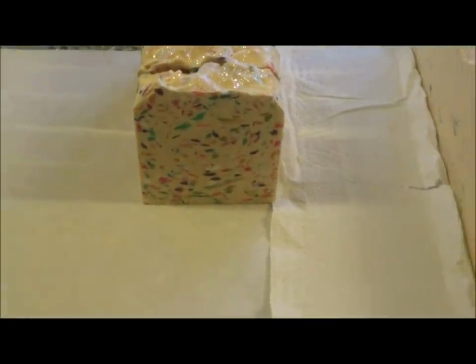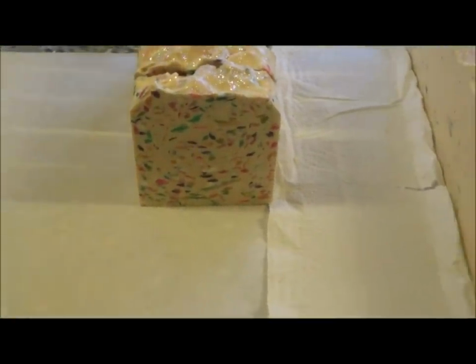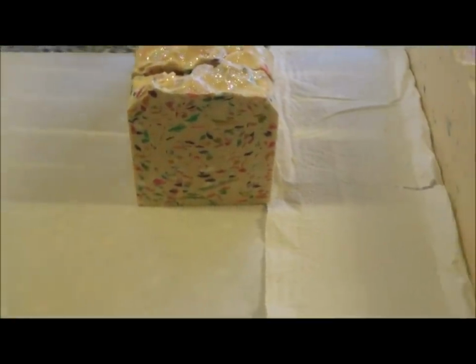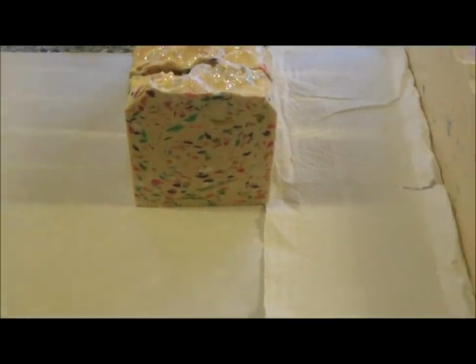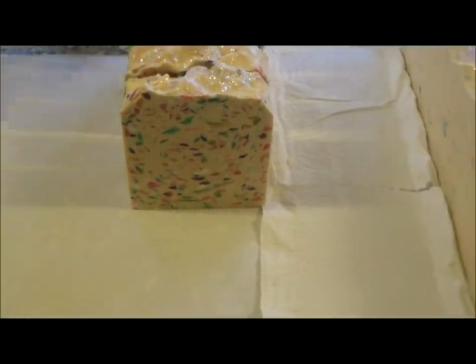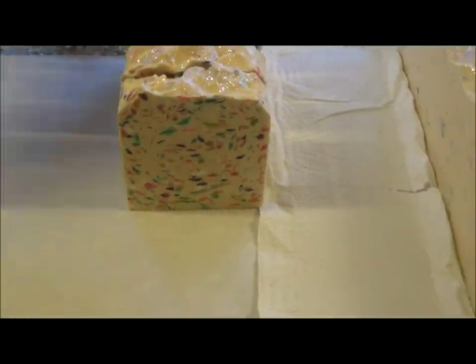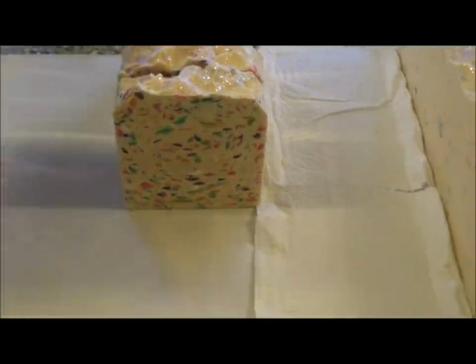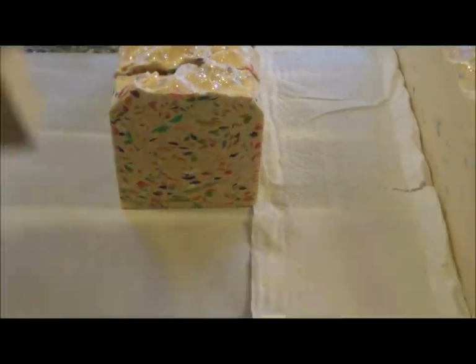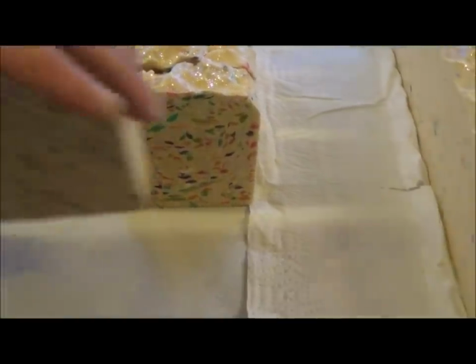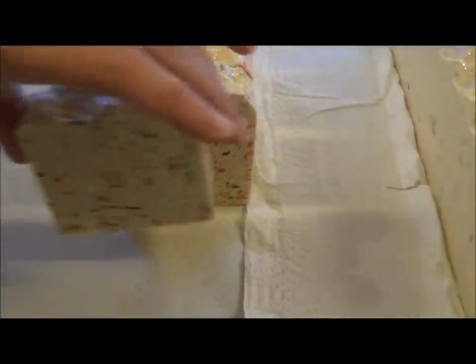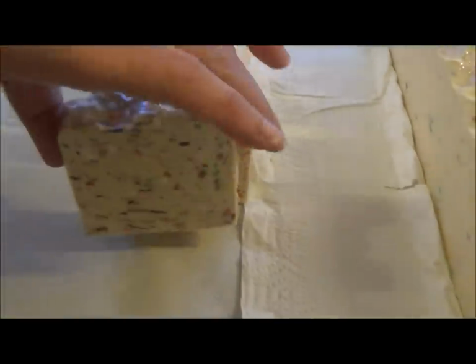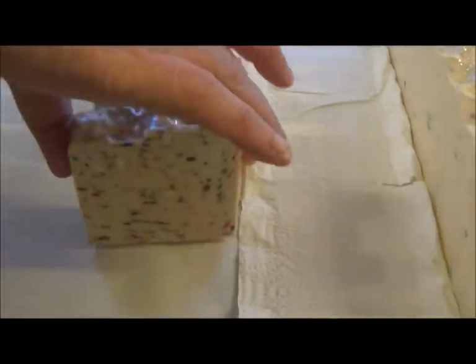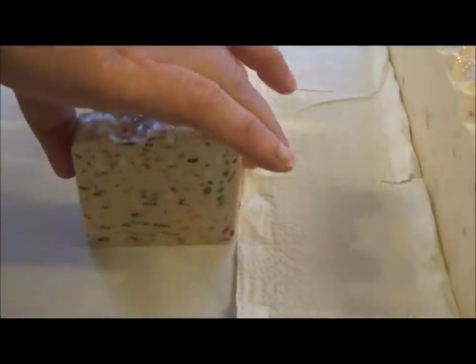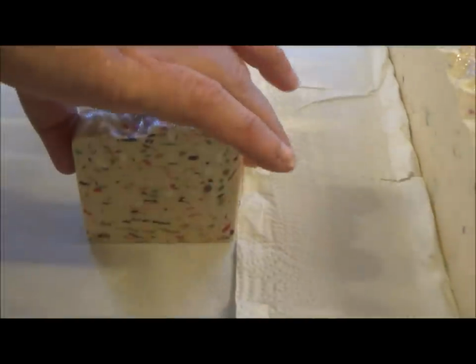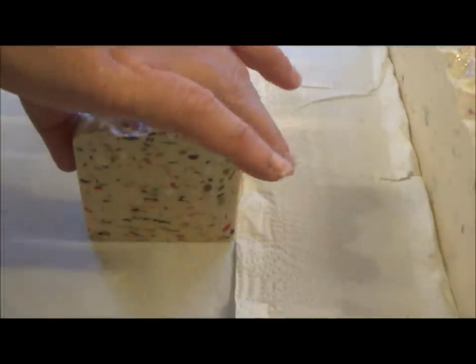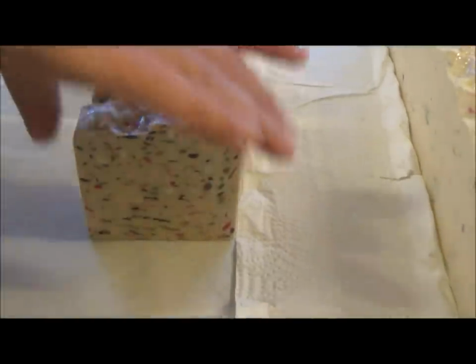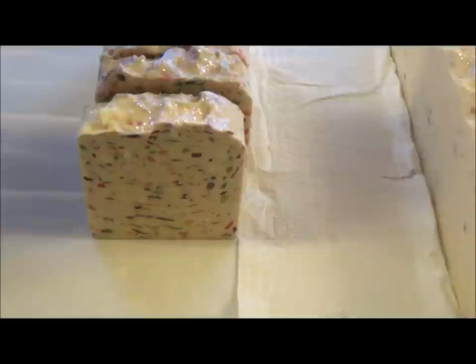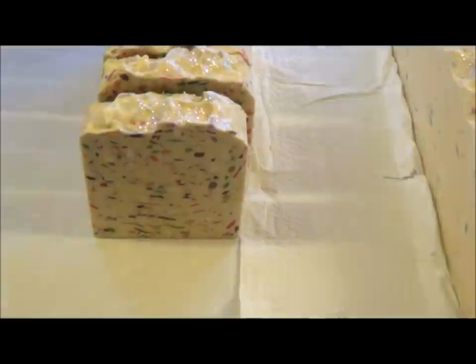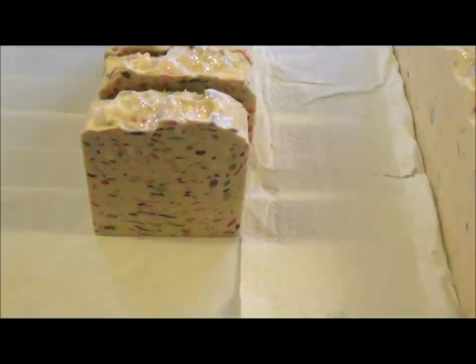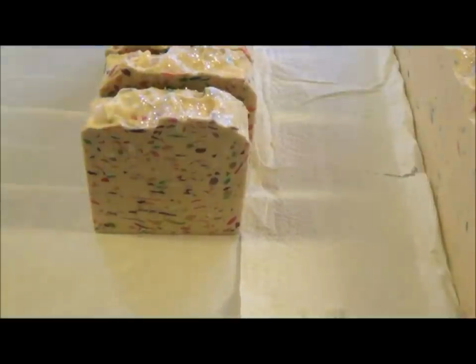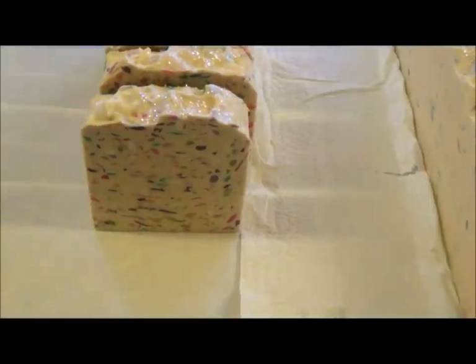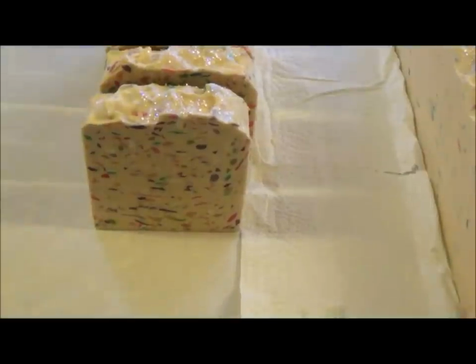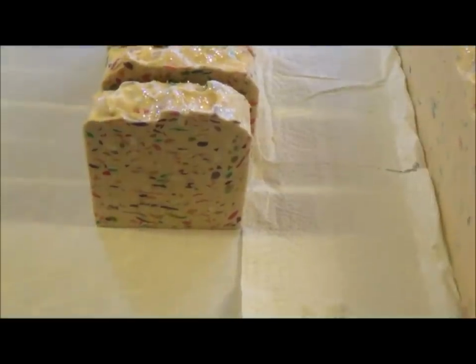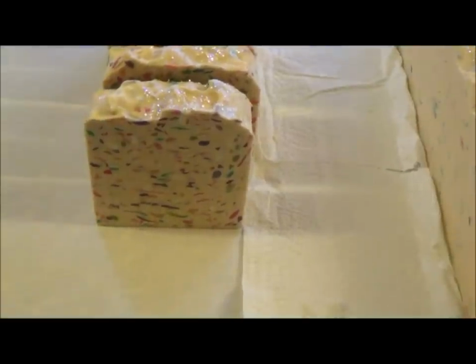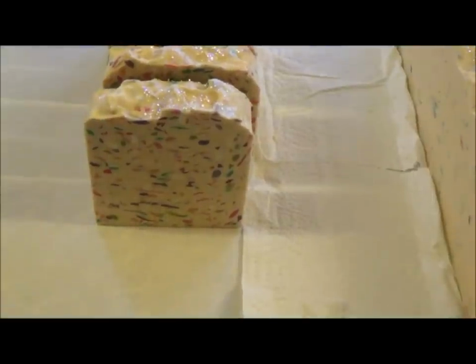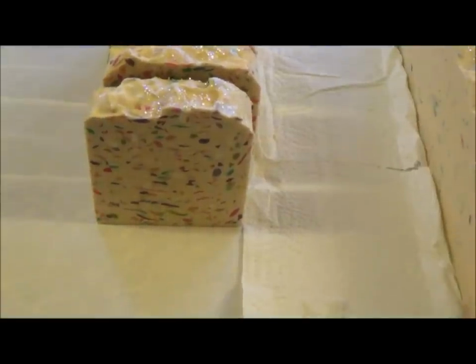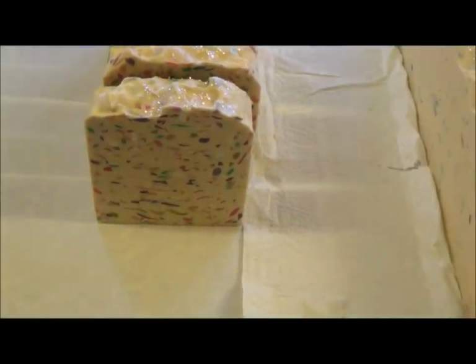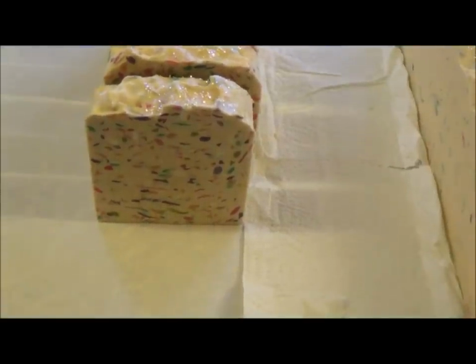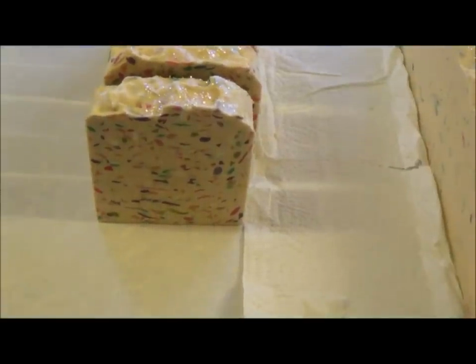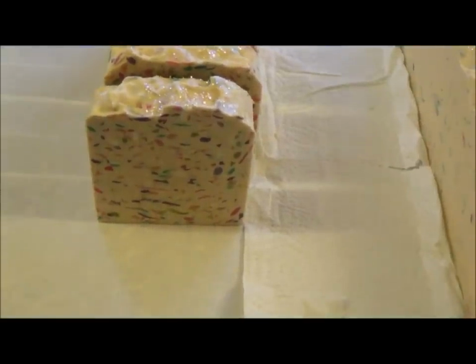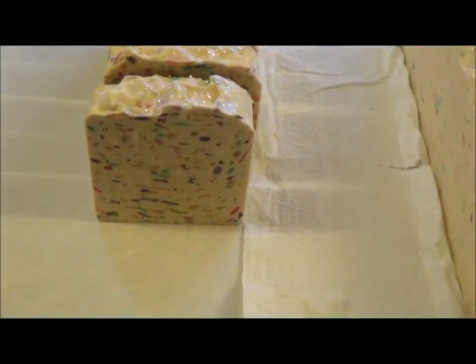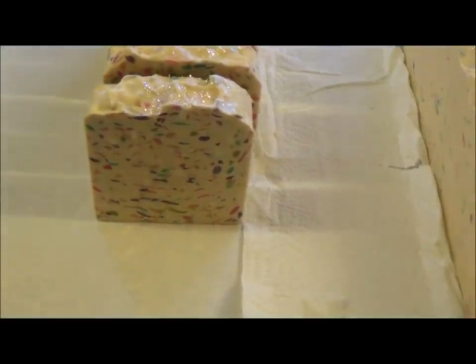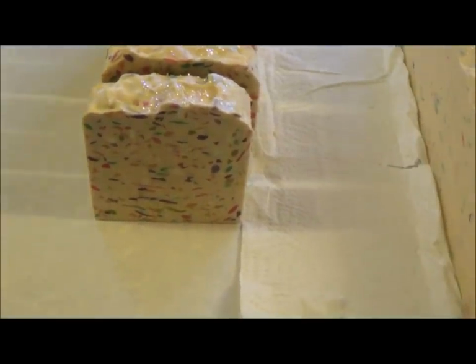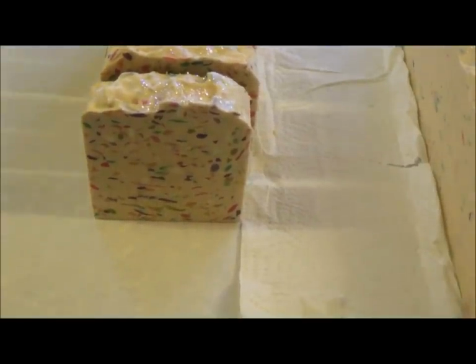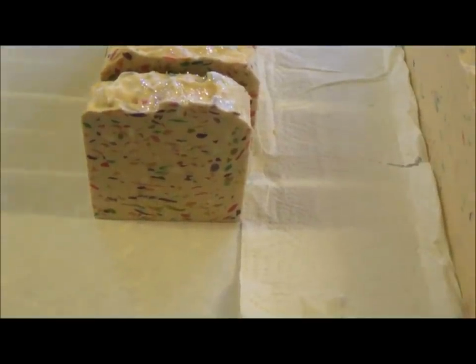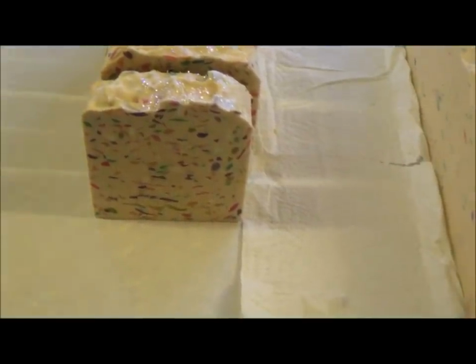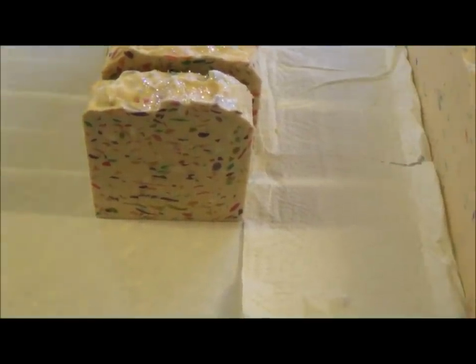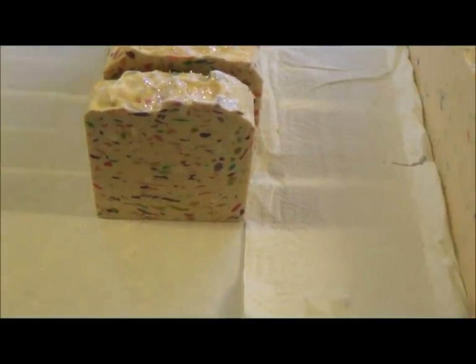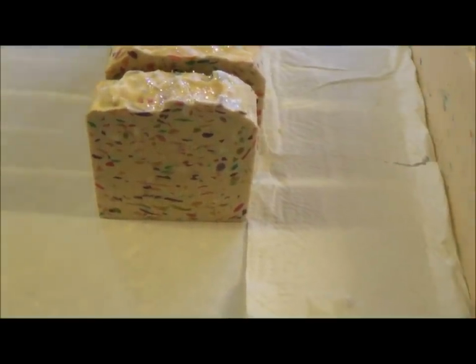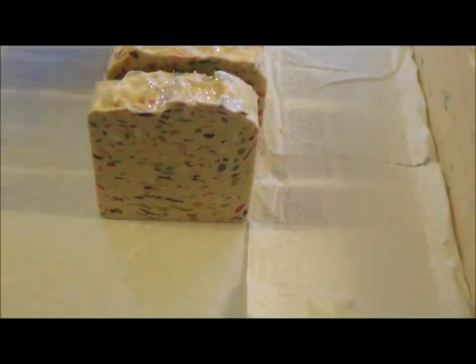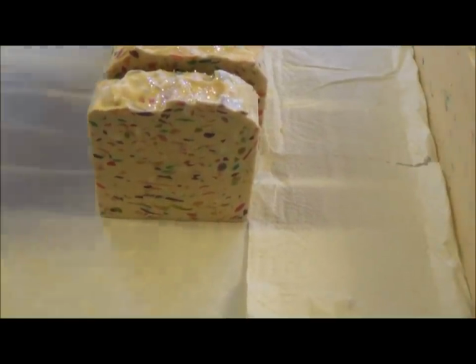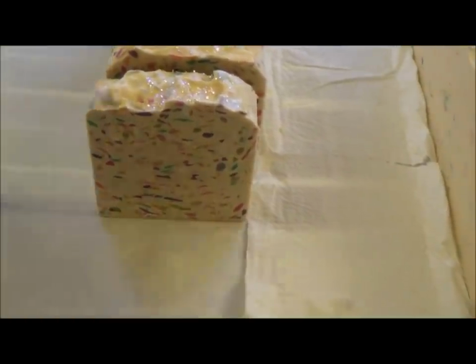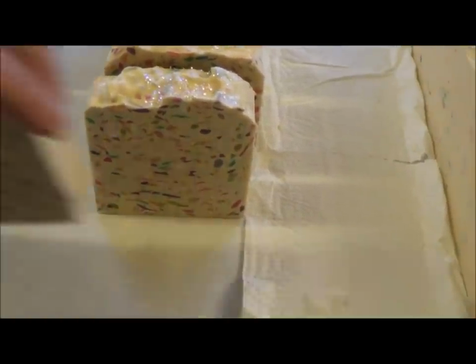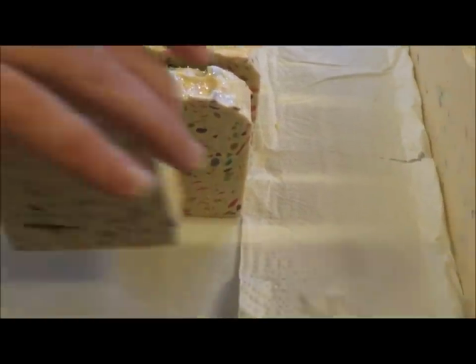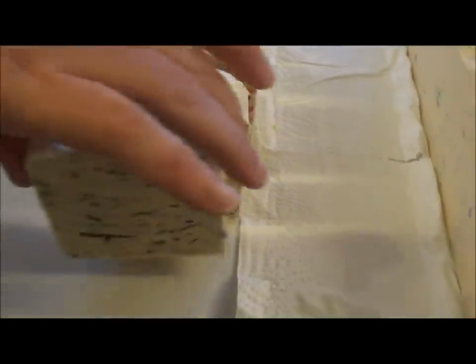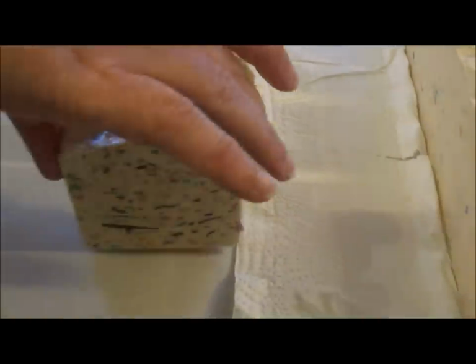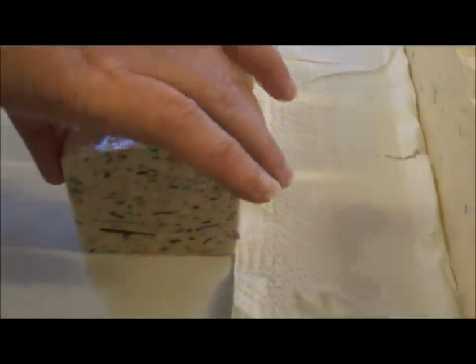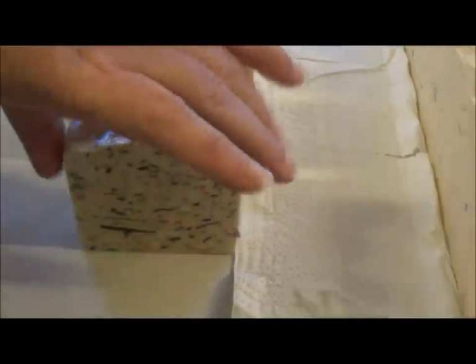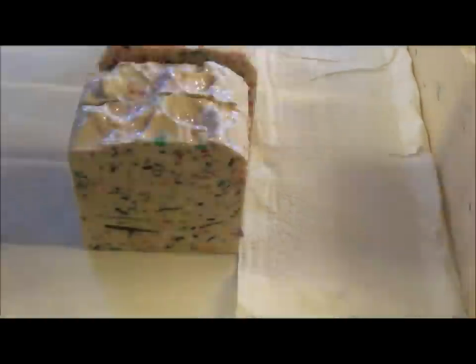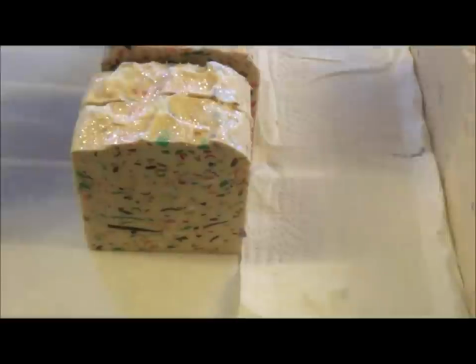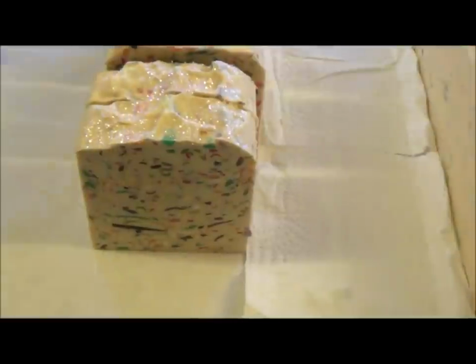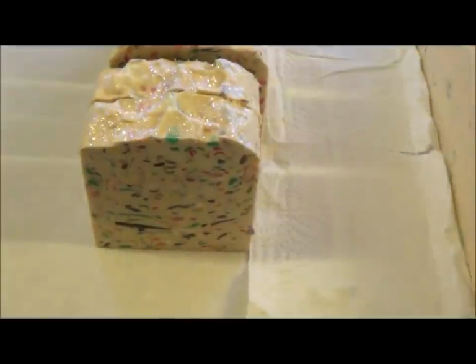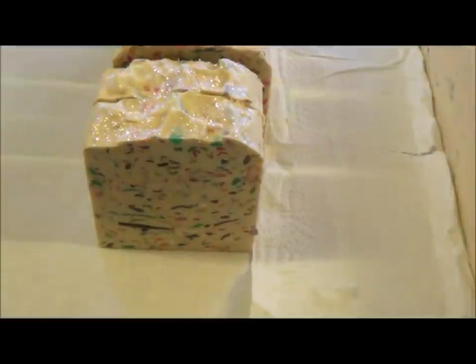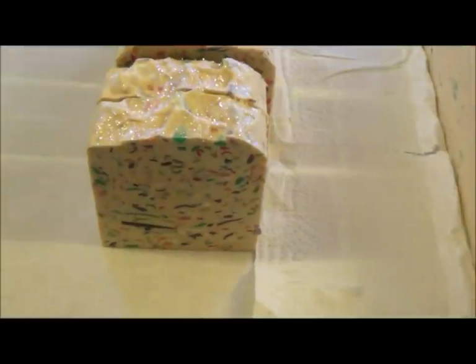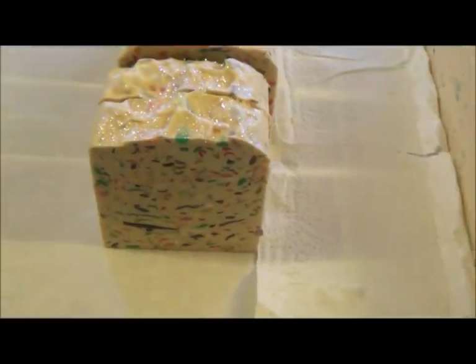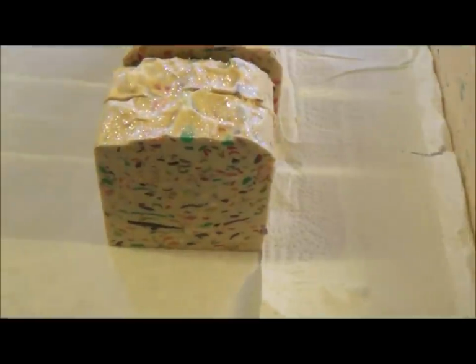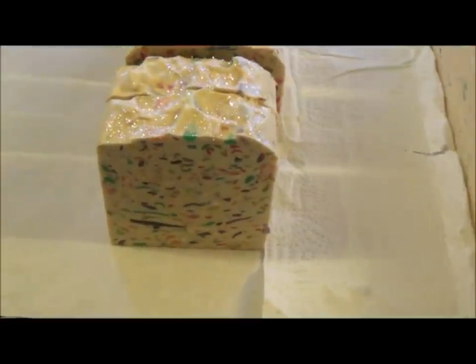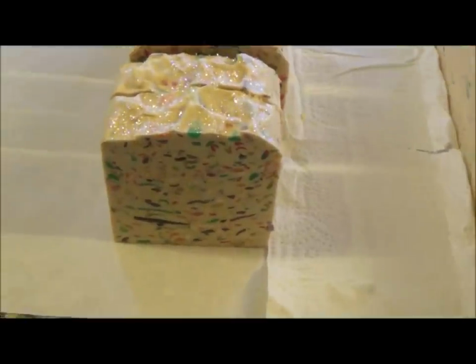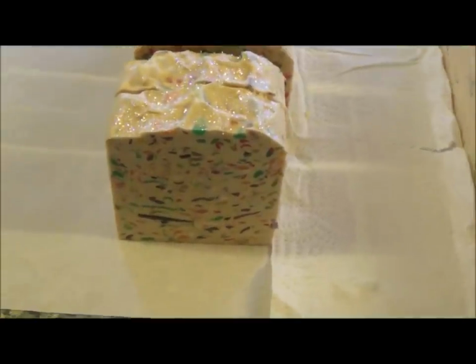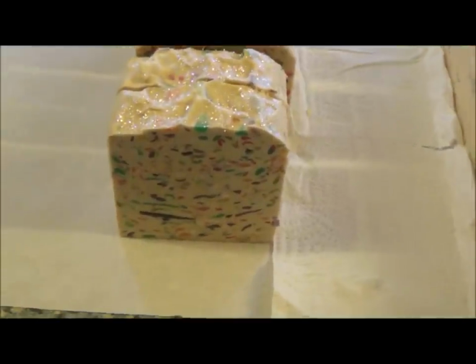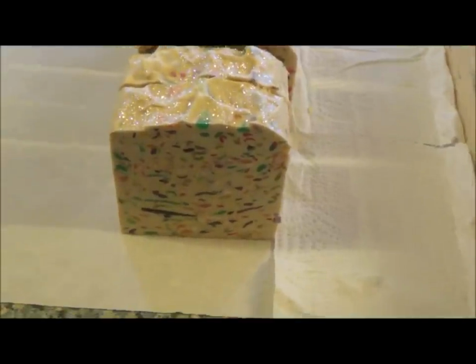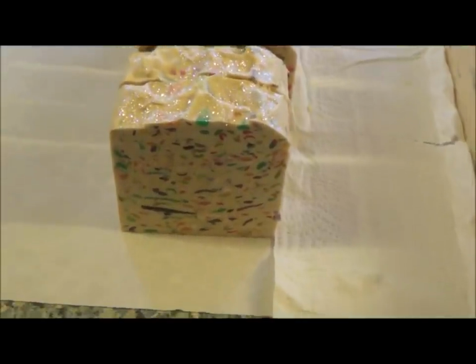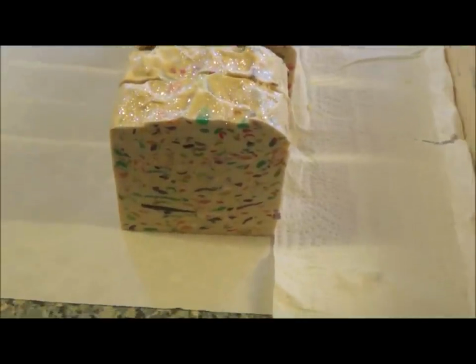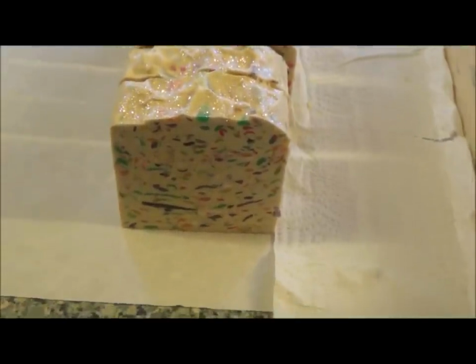What do you think? I think it's gorgeous — really cool. It's very different, it's not something we've done before.